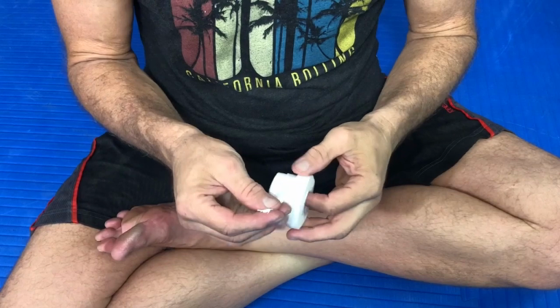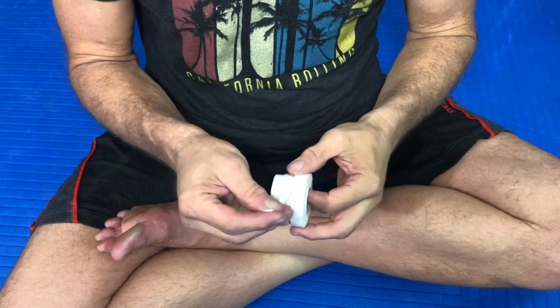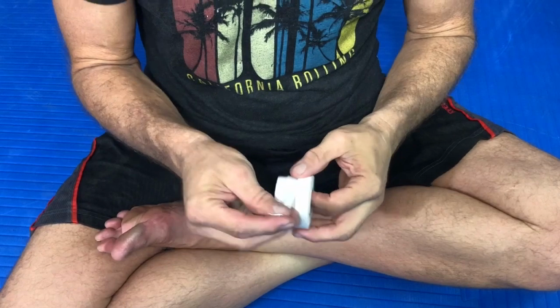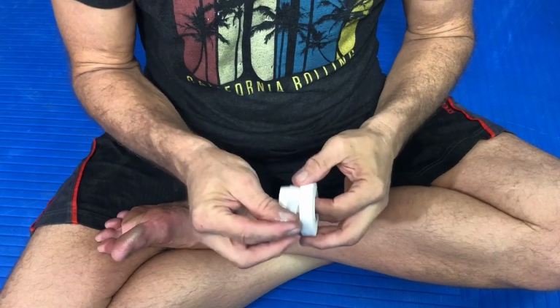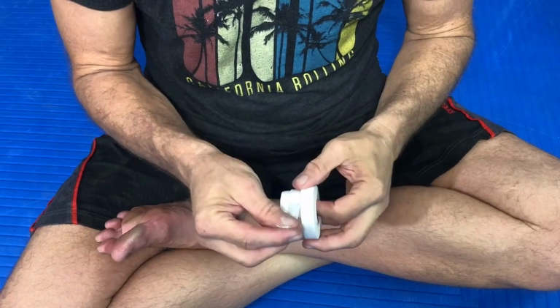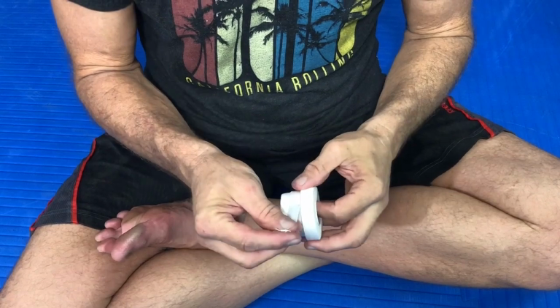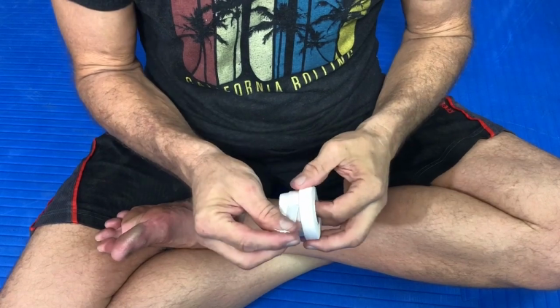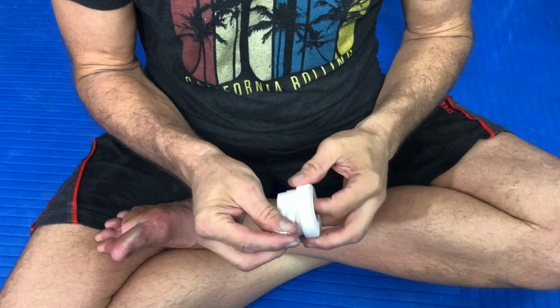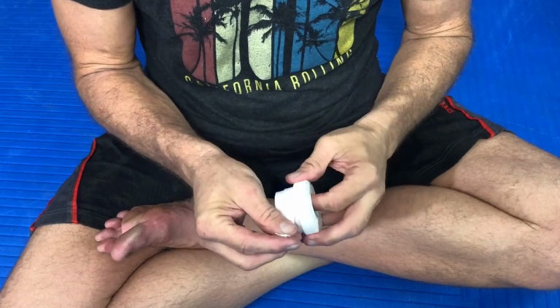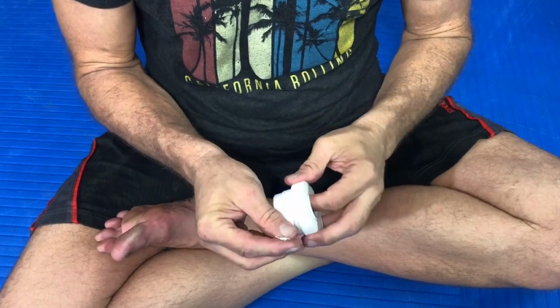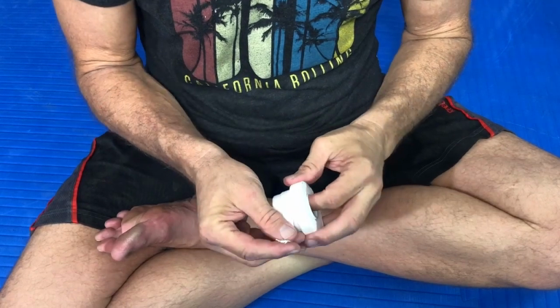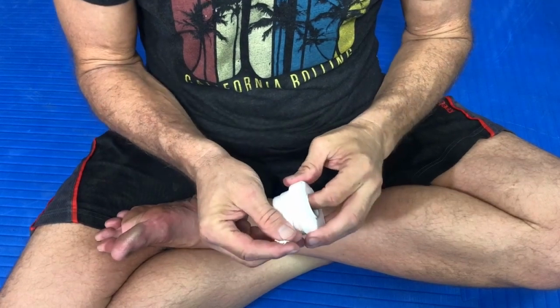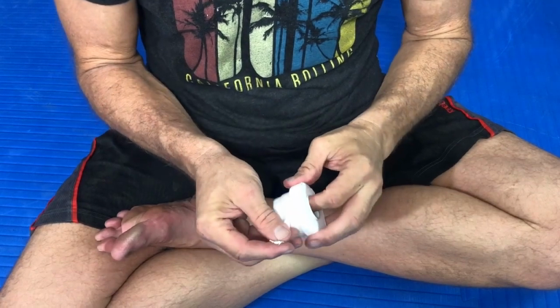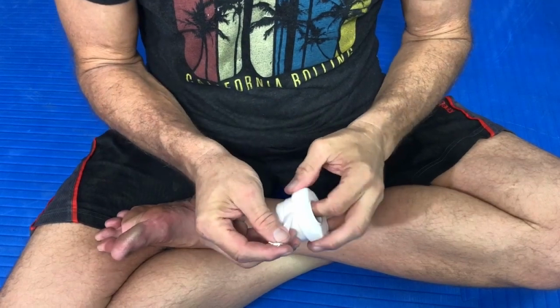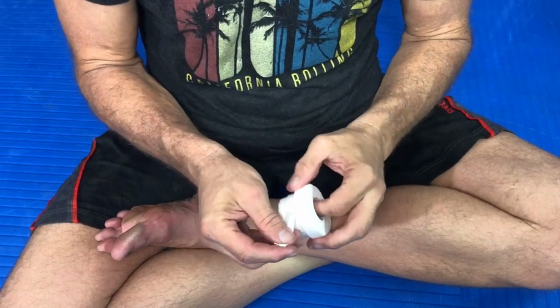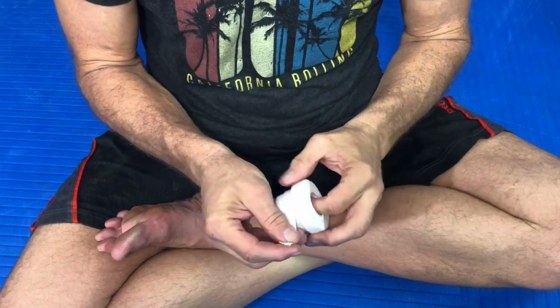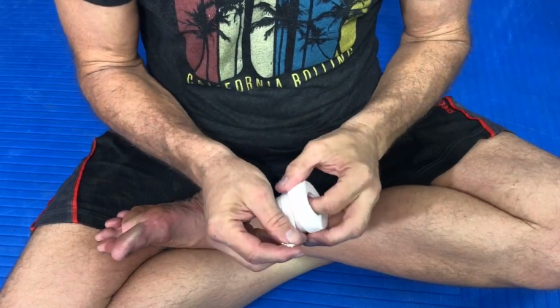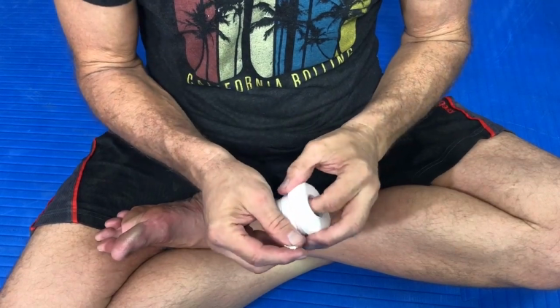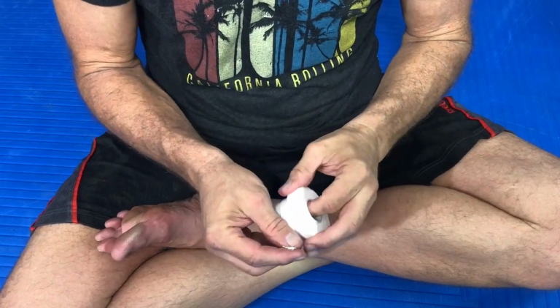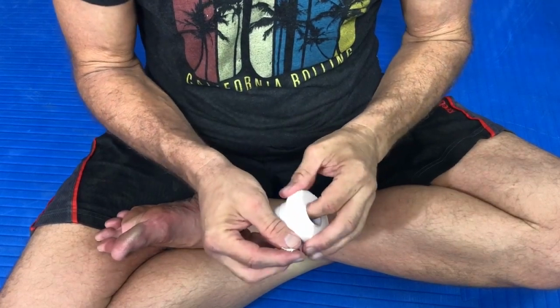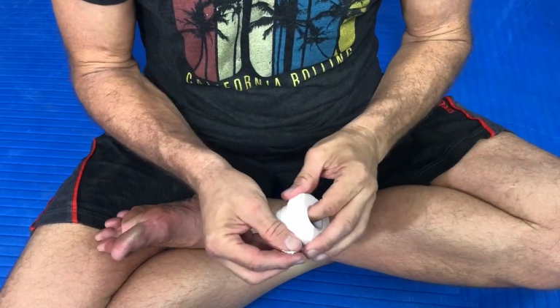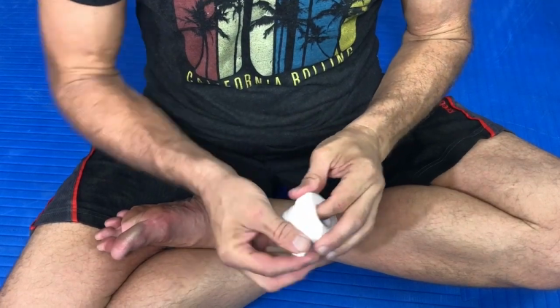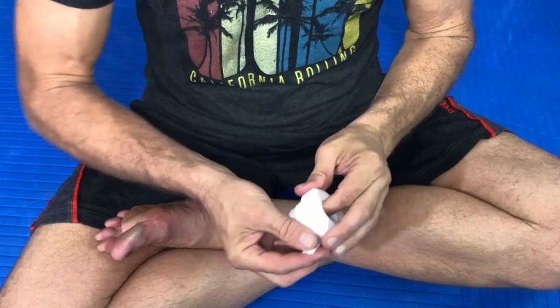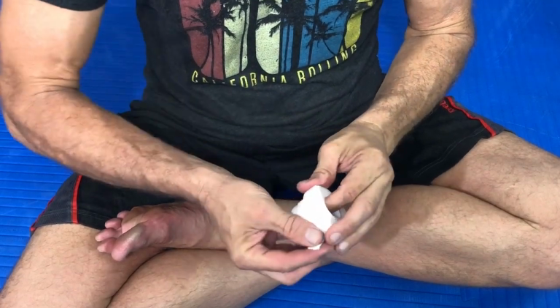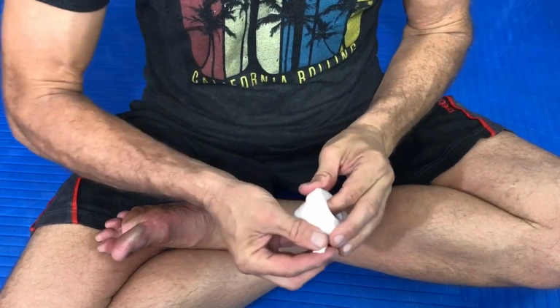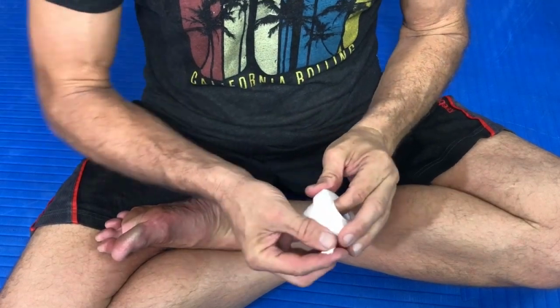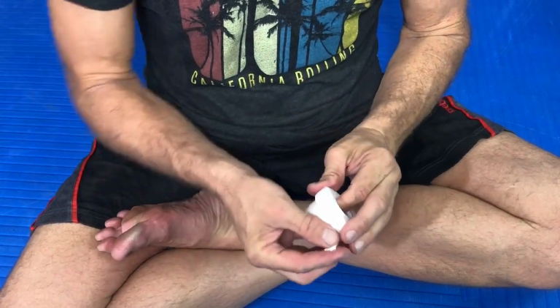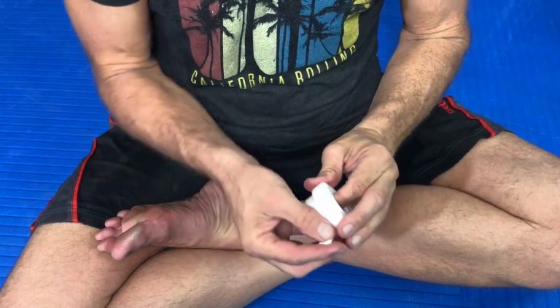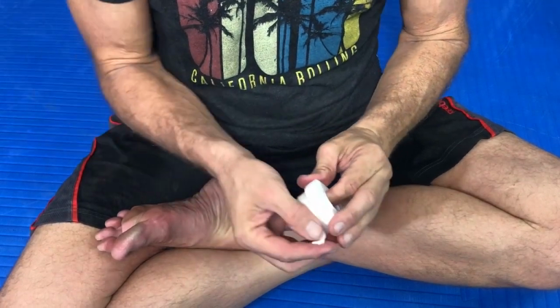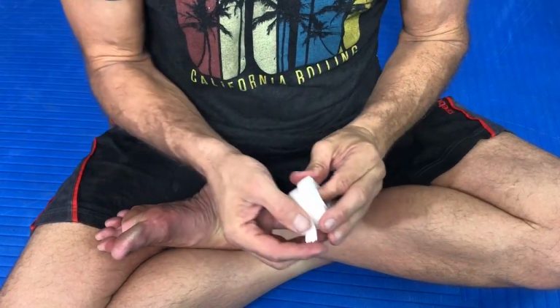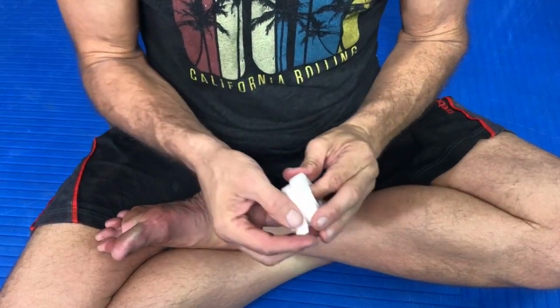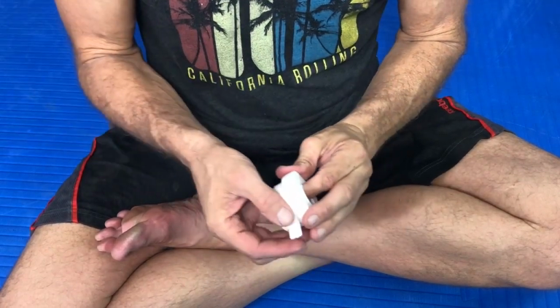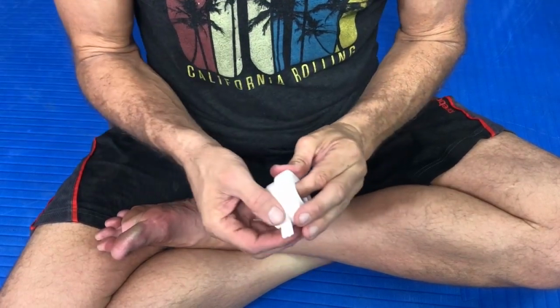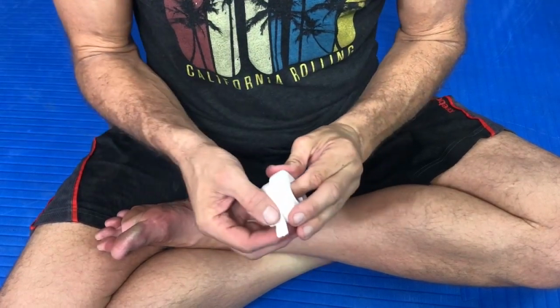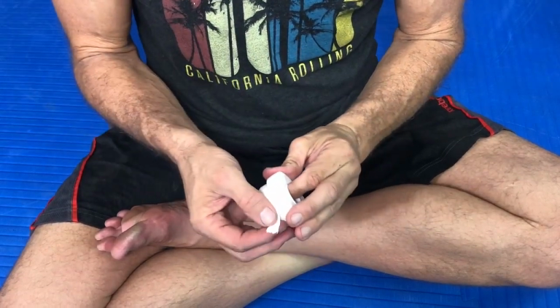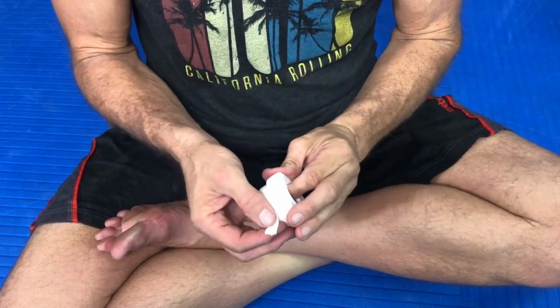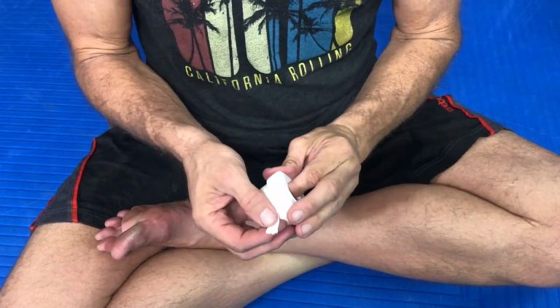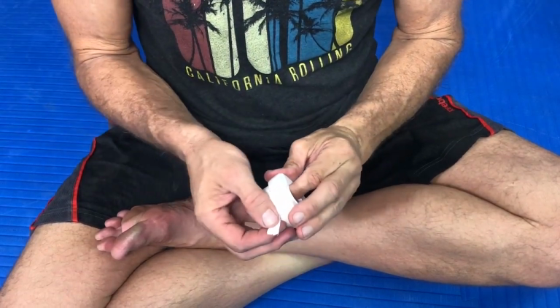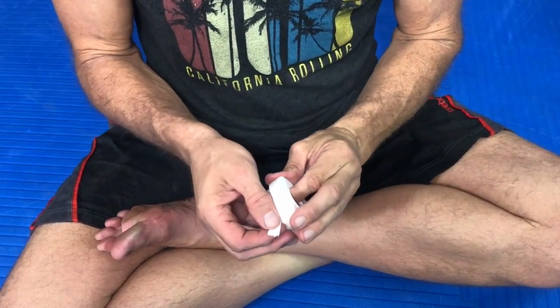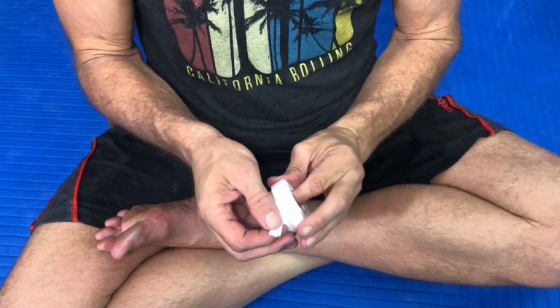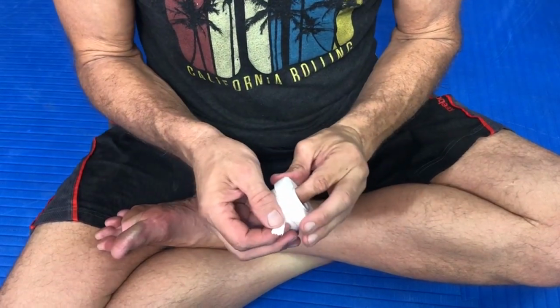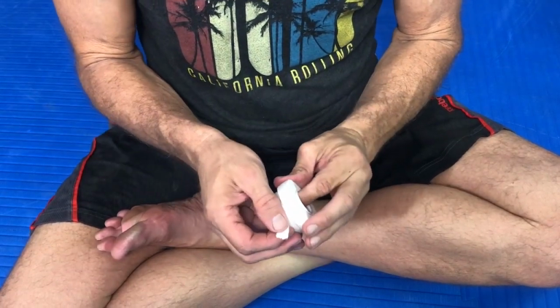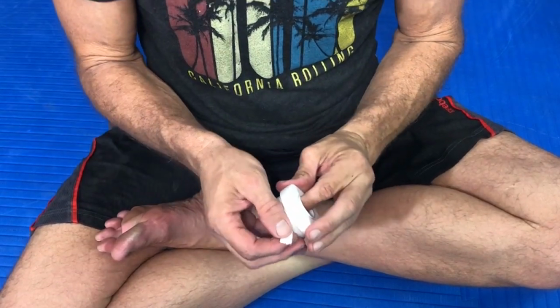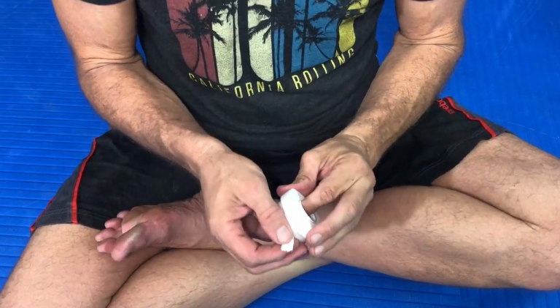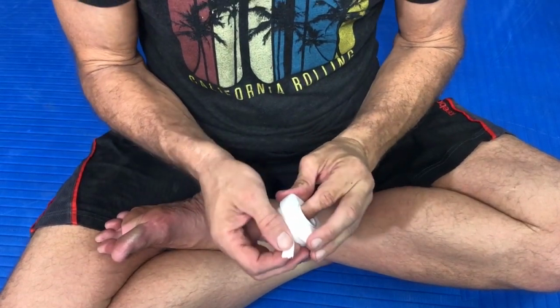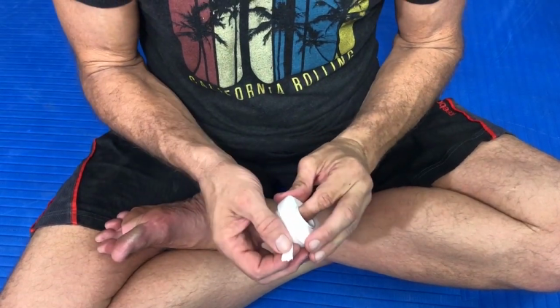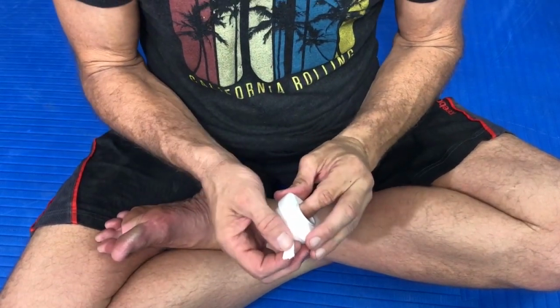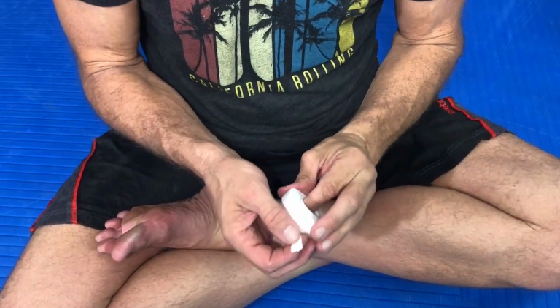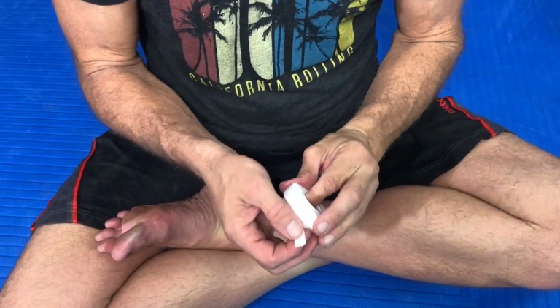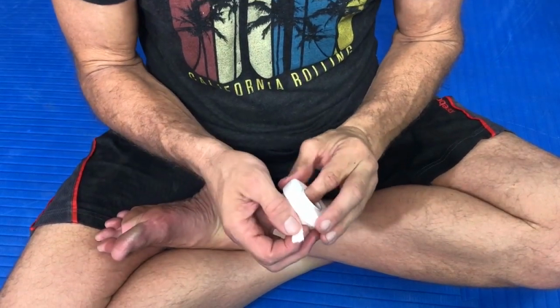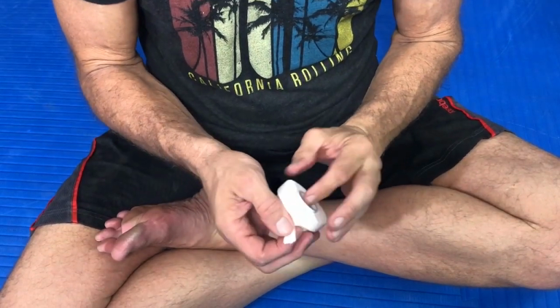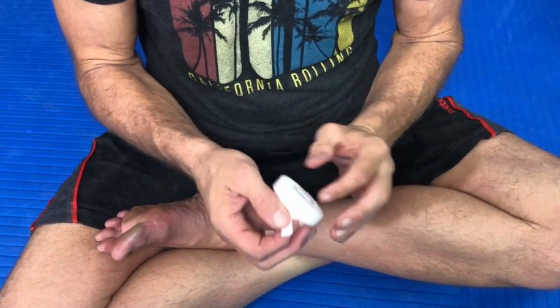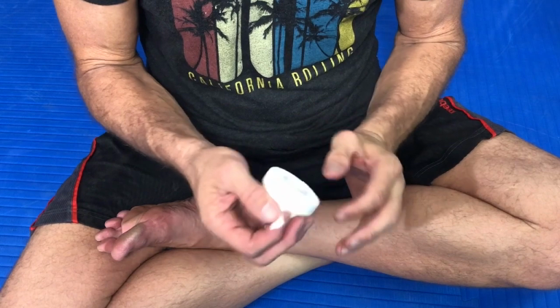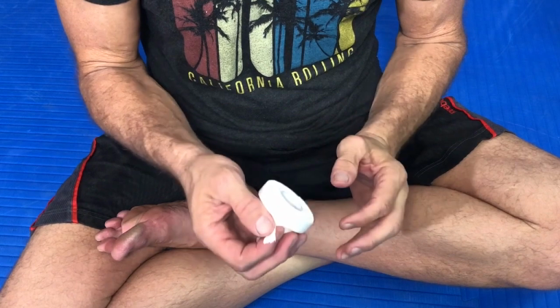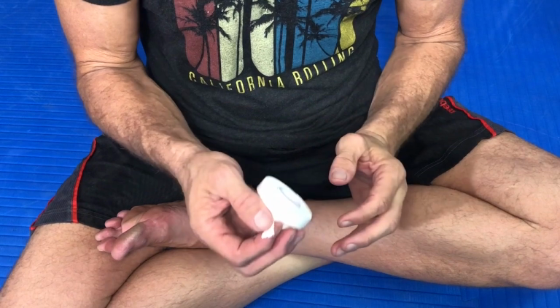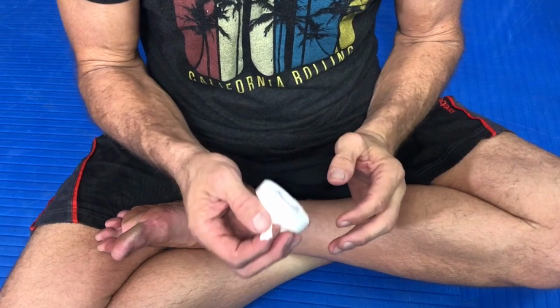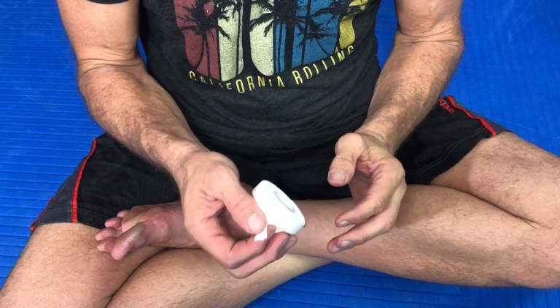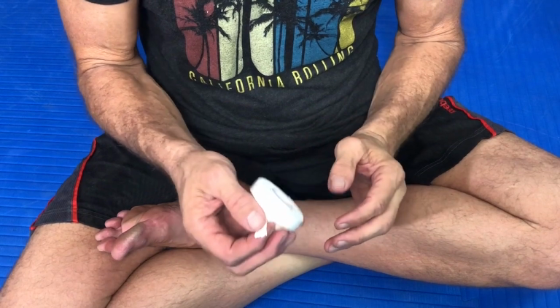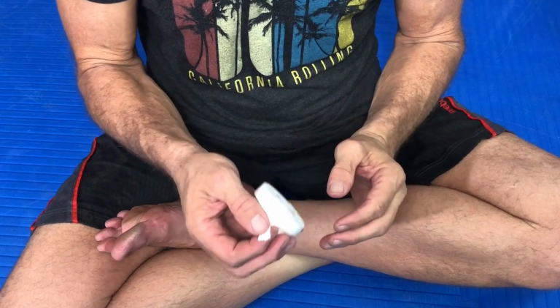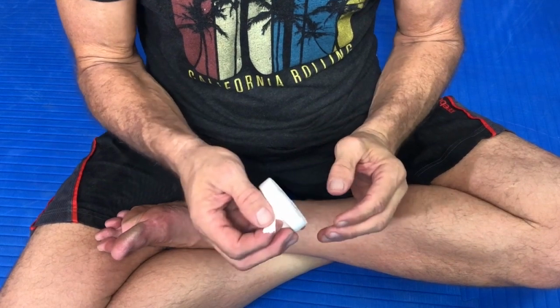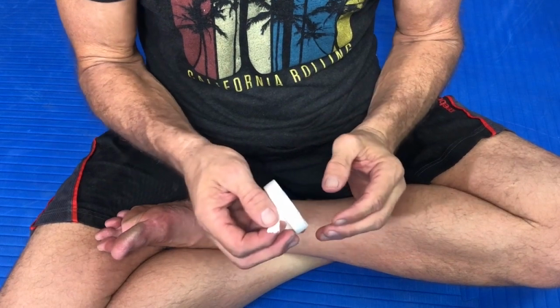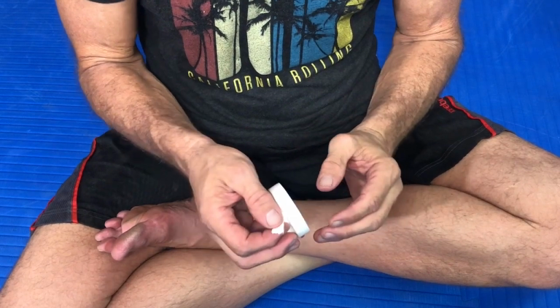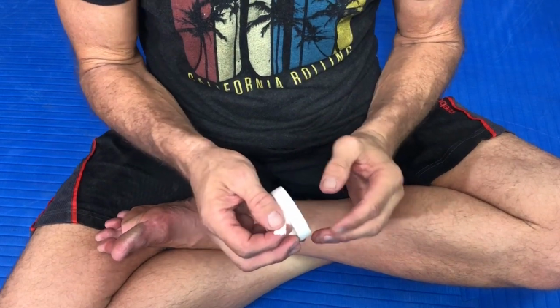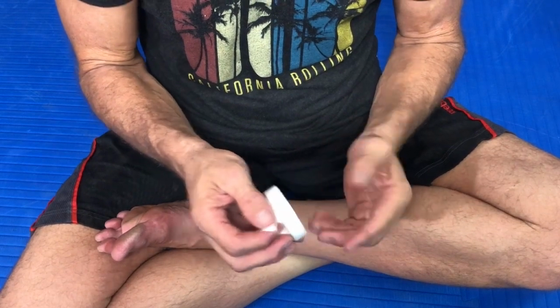I'm going to run you through some of the negative forms of taping before I show you how I tape.